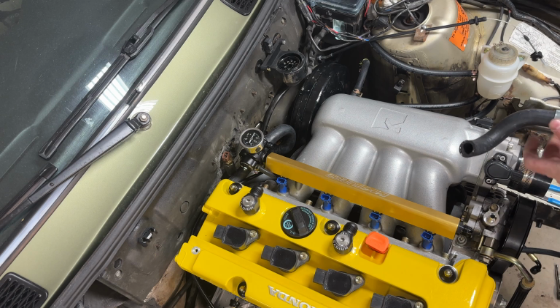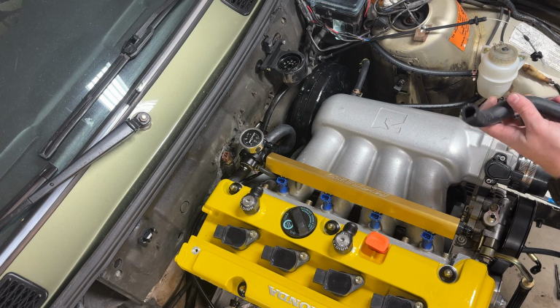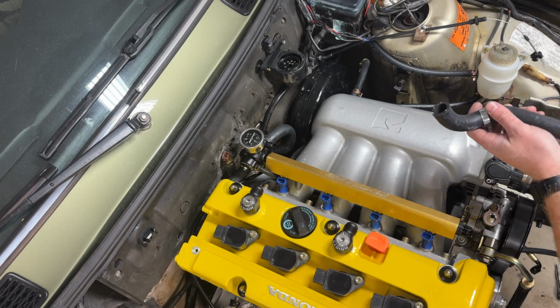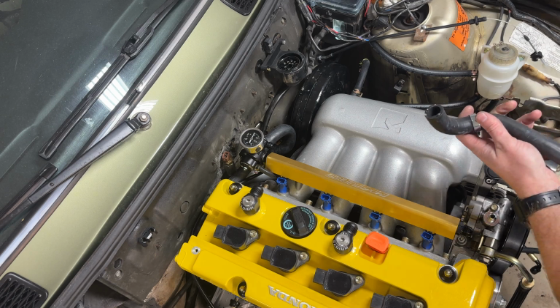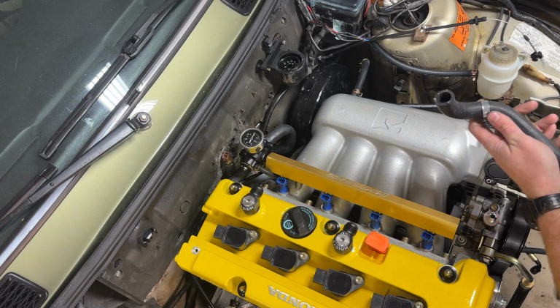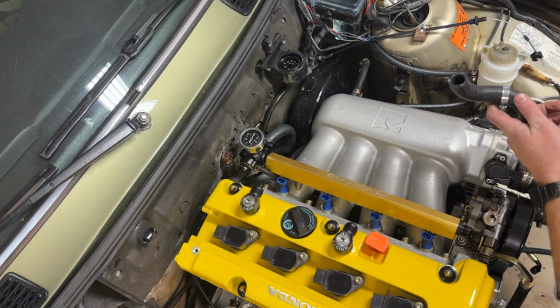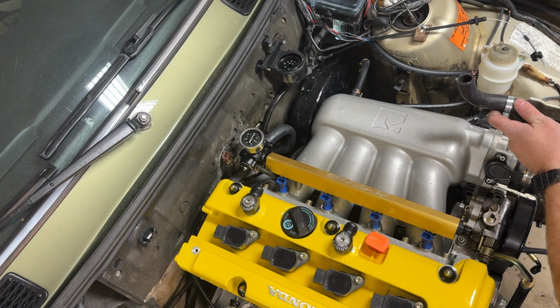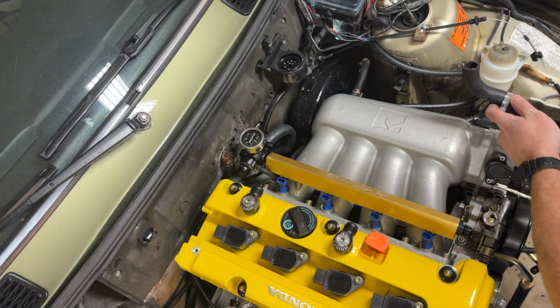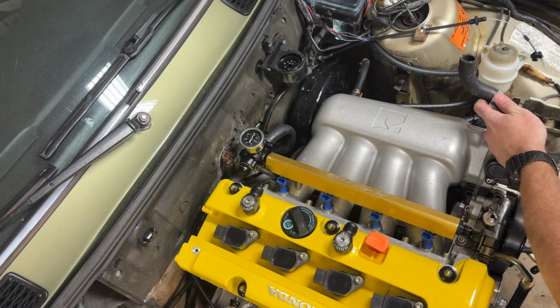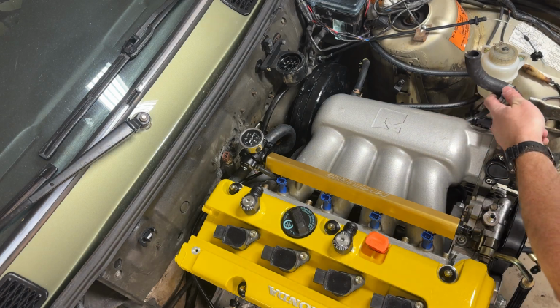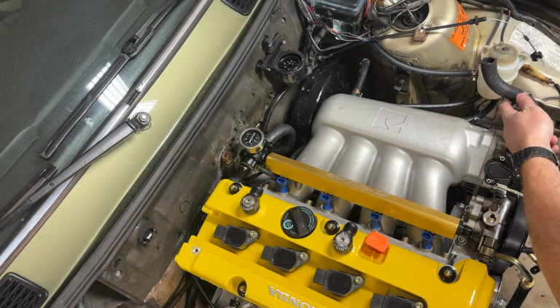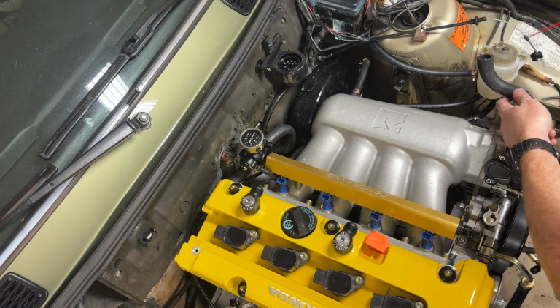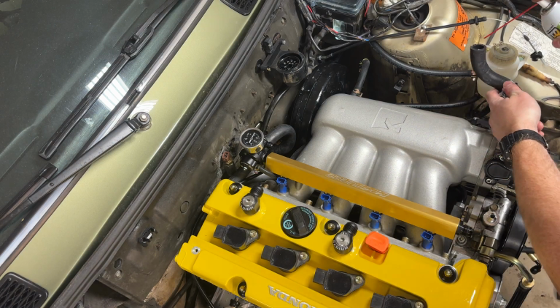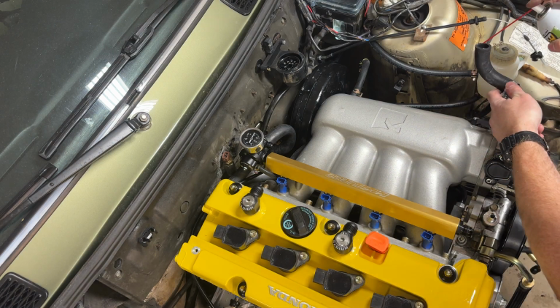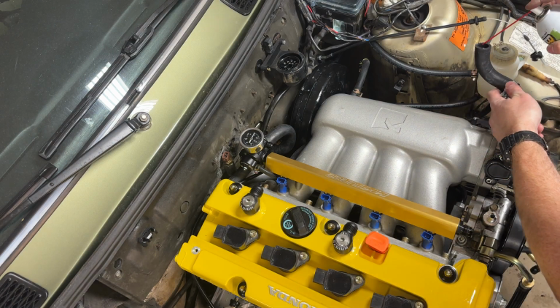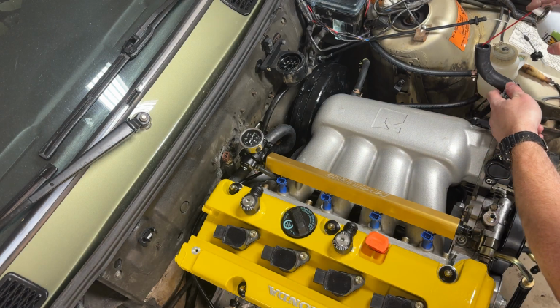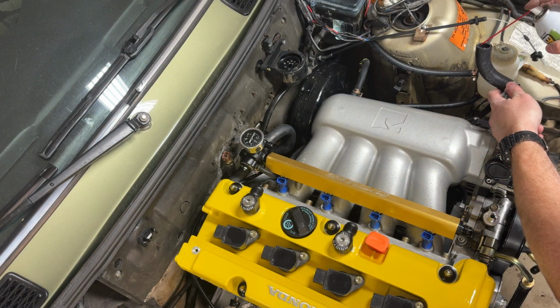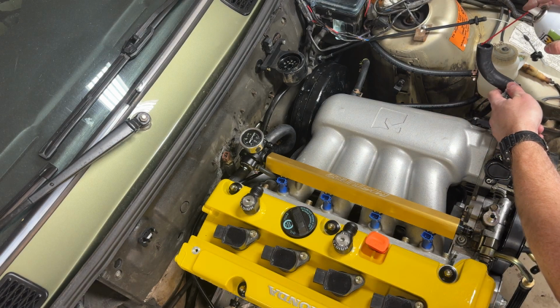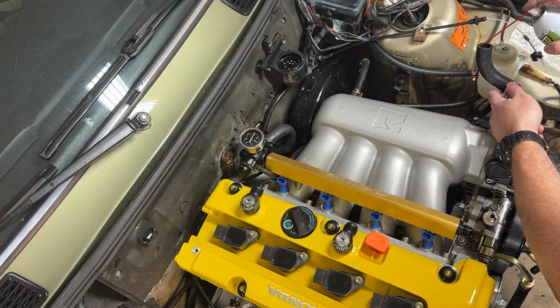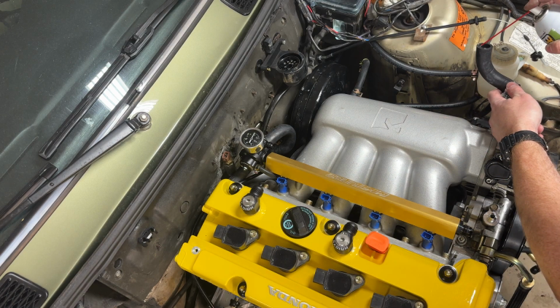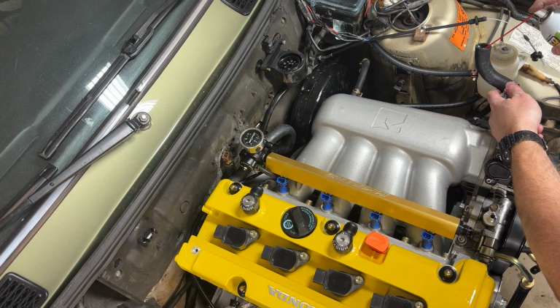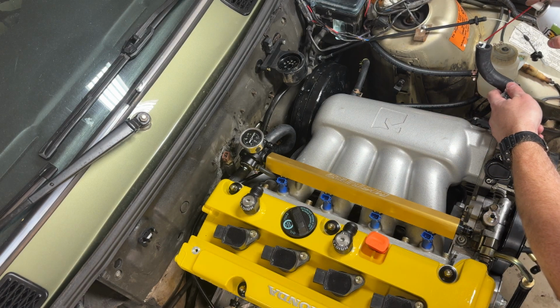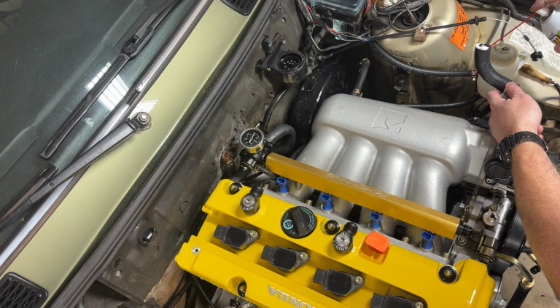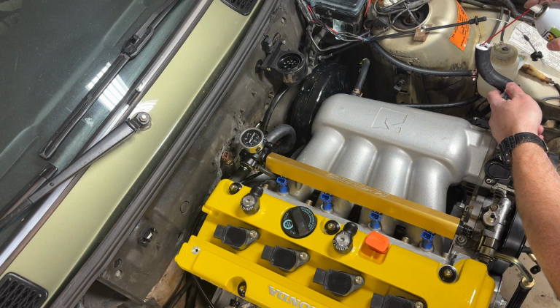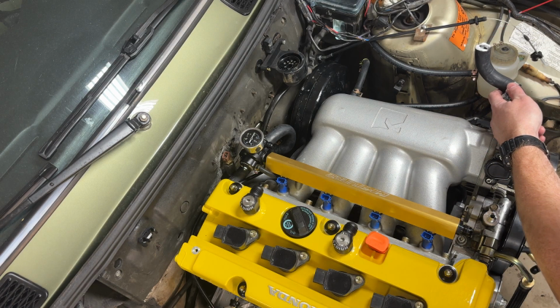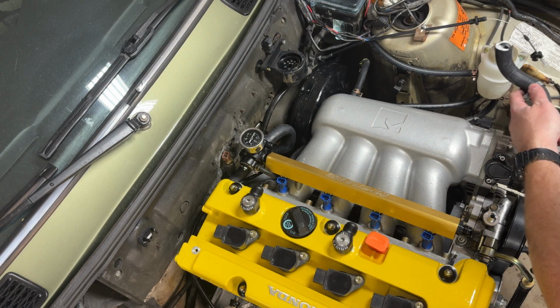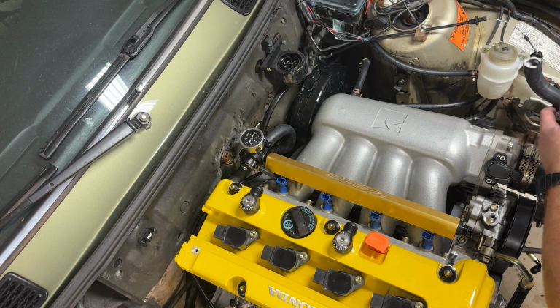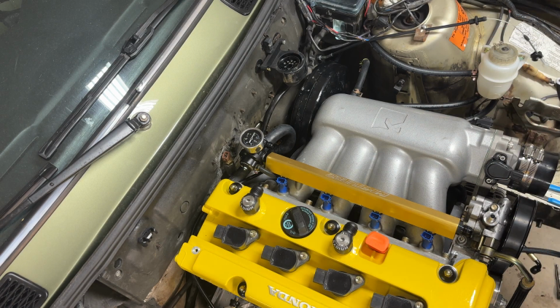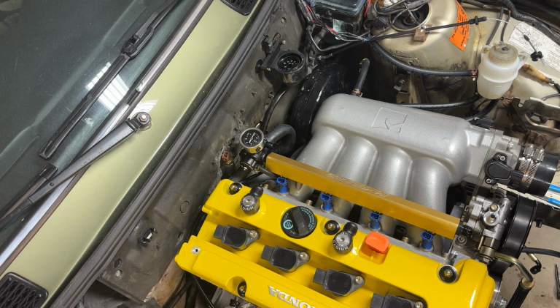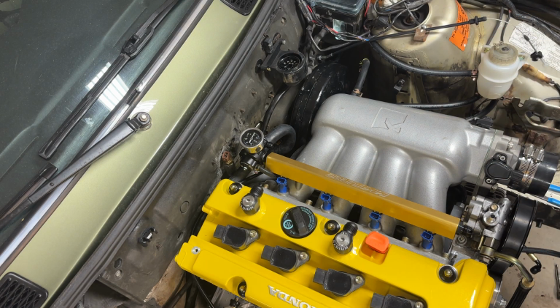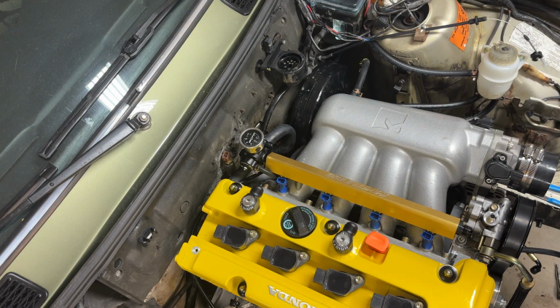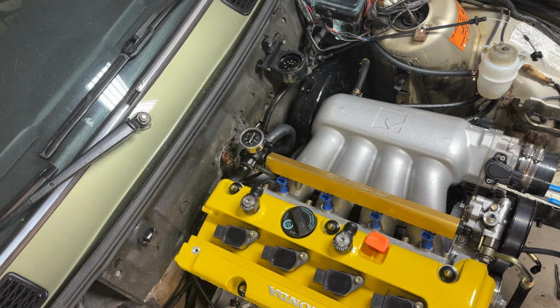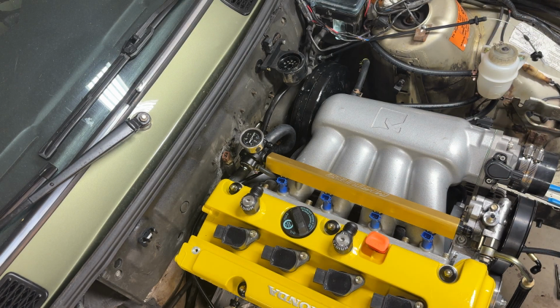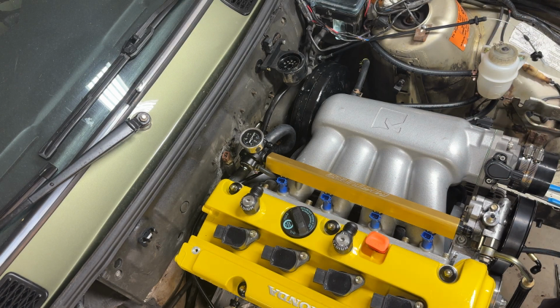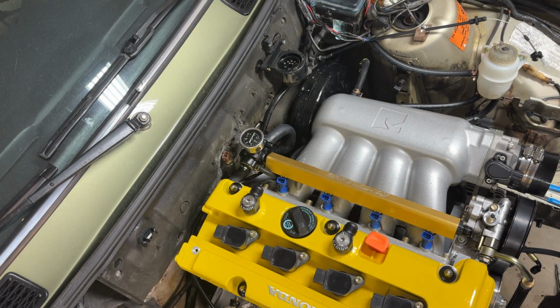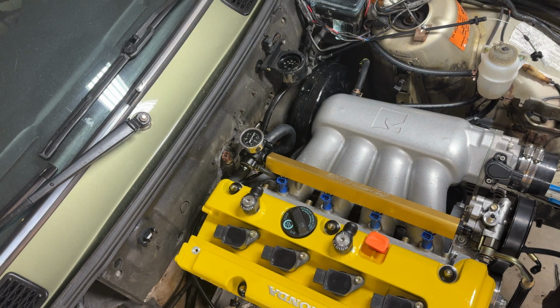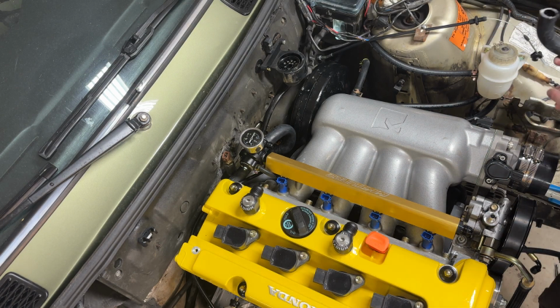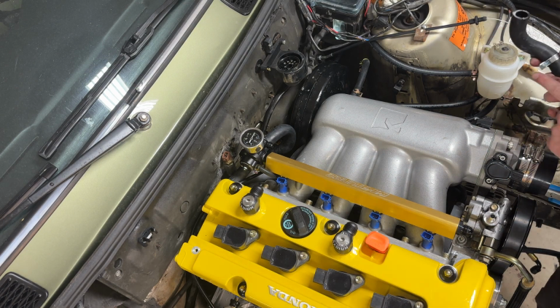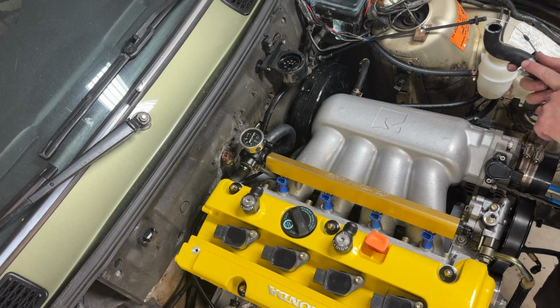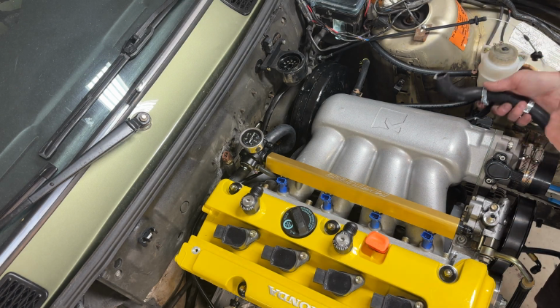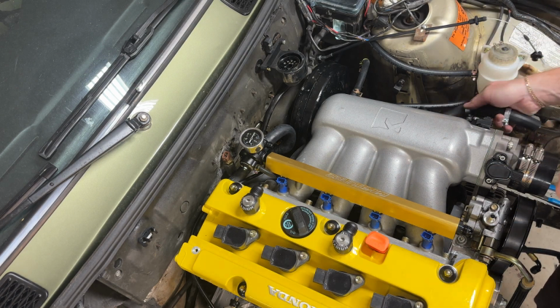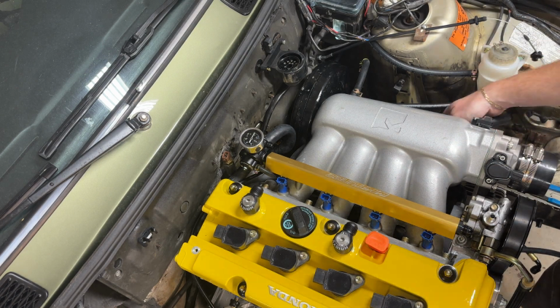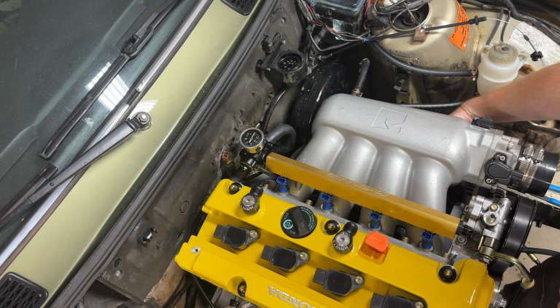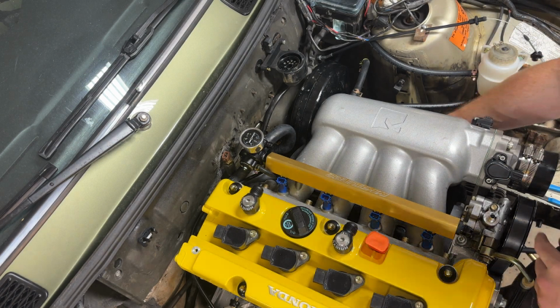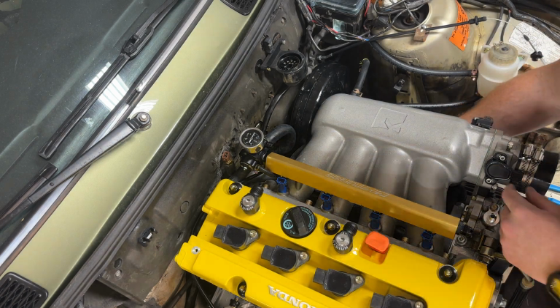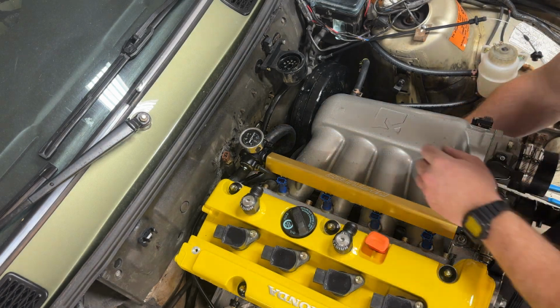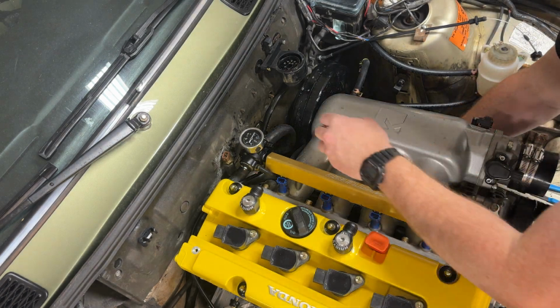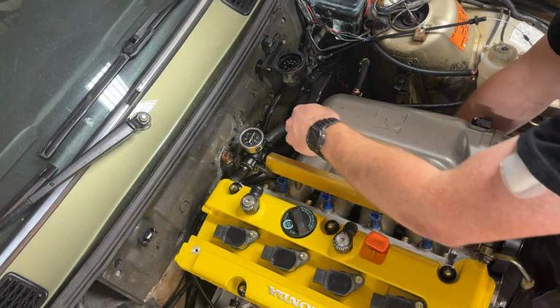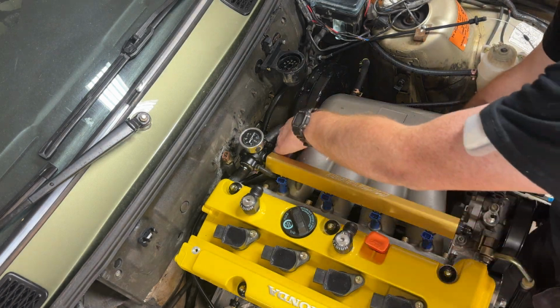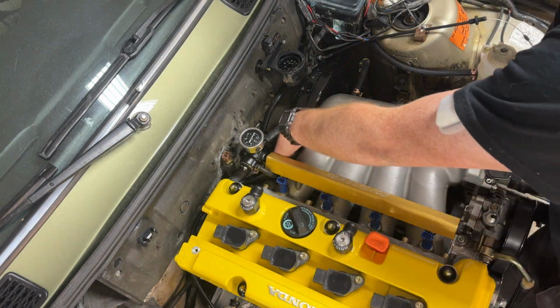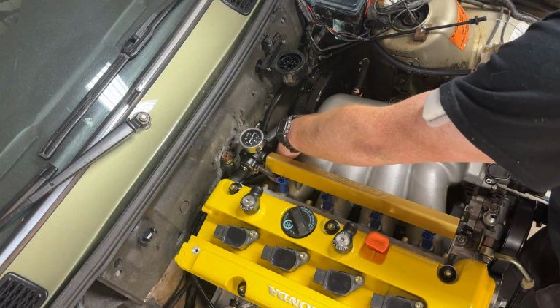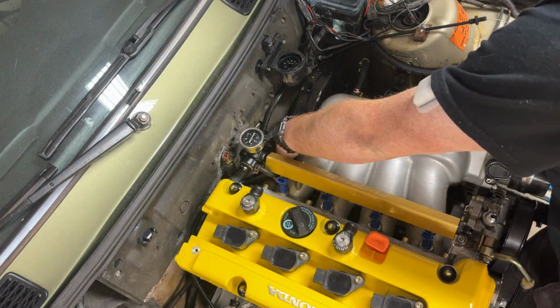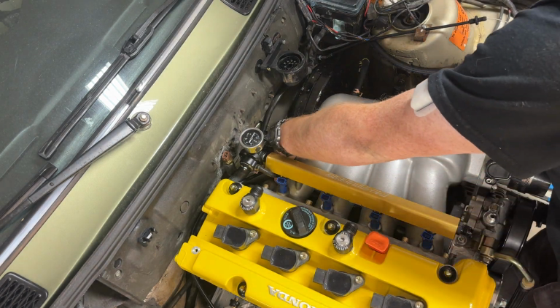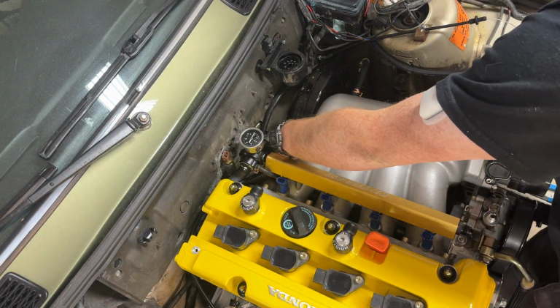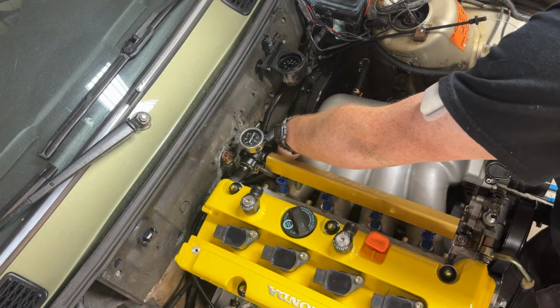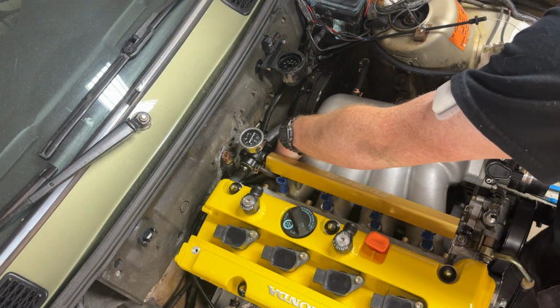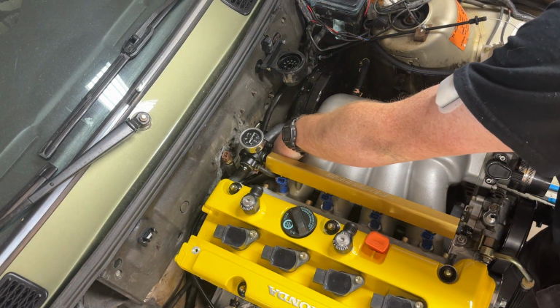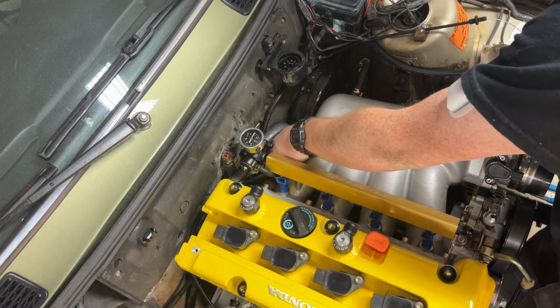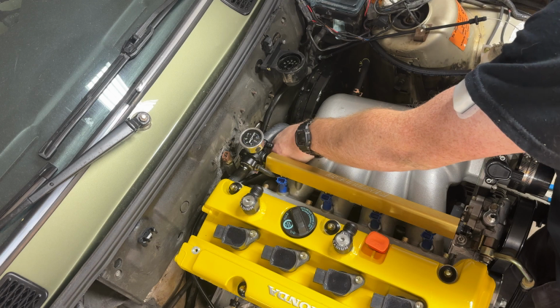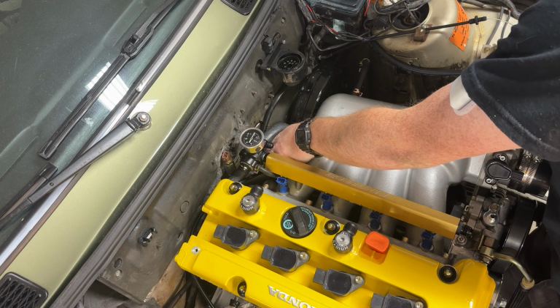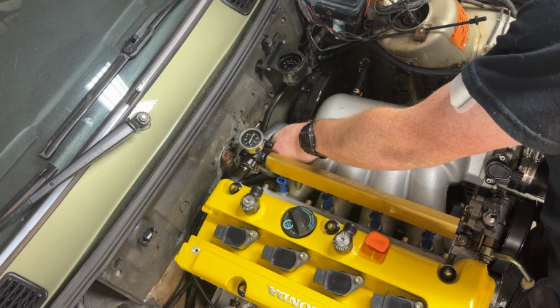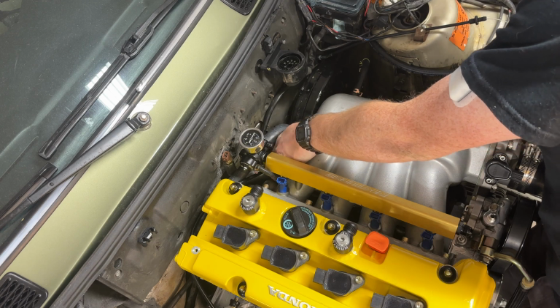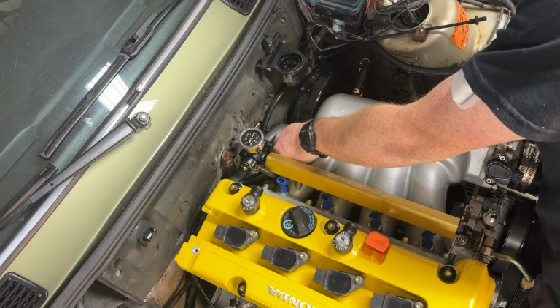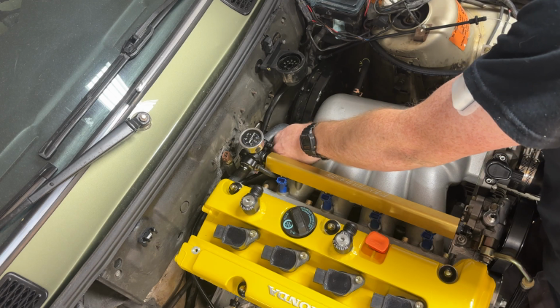Welcome back to the E30 K-Swap build. We're here with episode 8 where we're going to be tackling the cooling system and wiring.